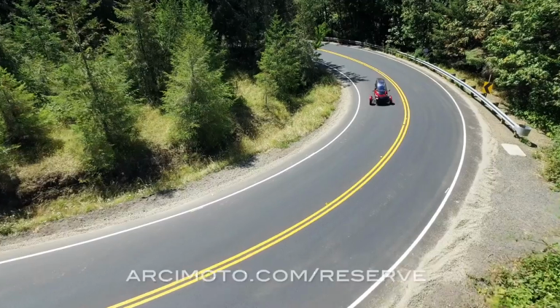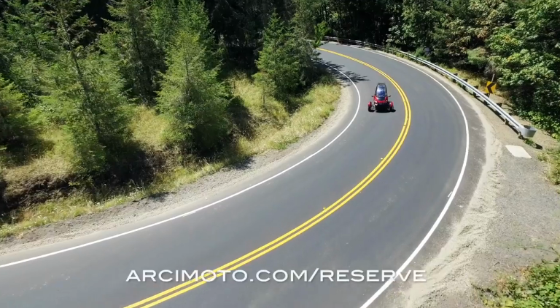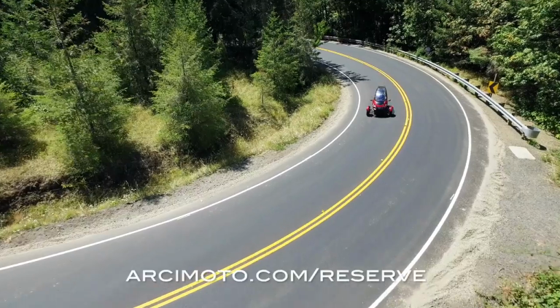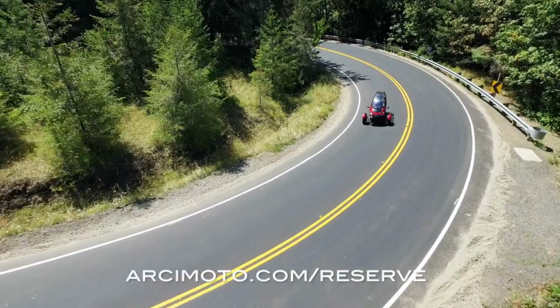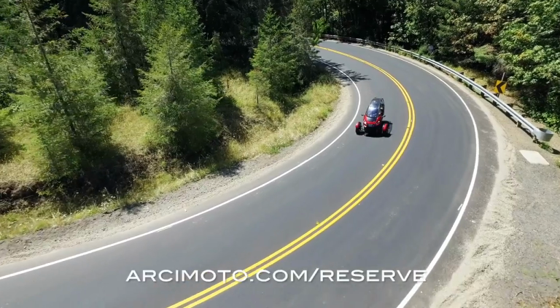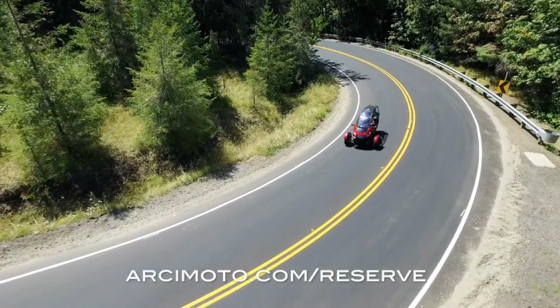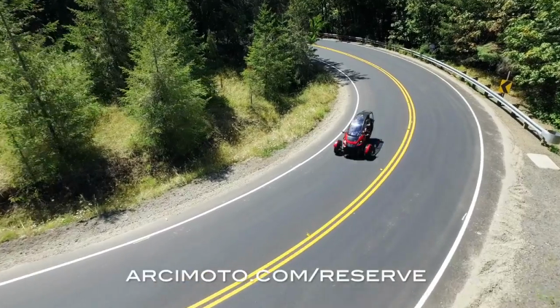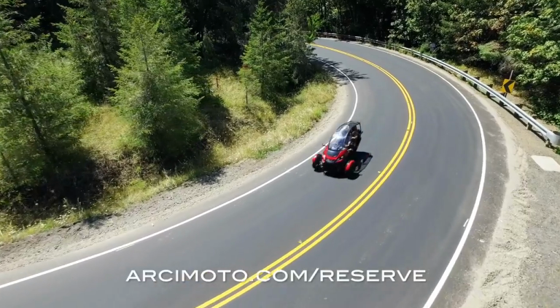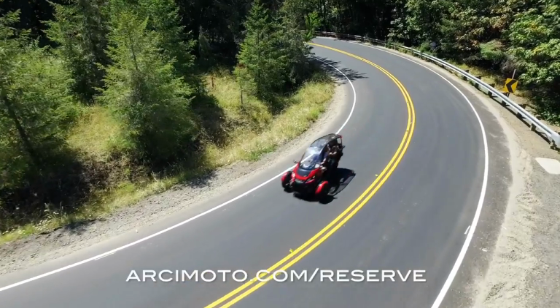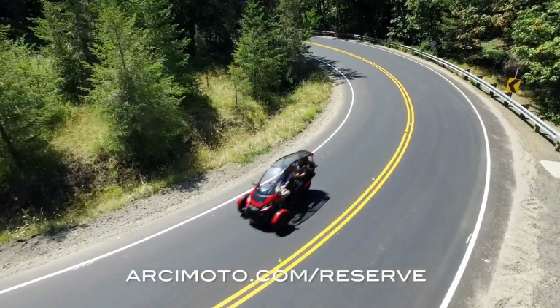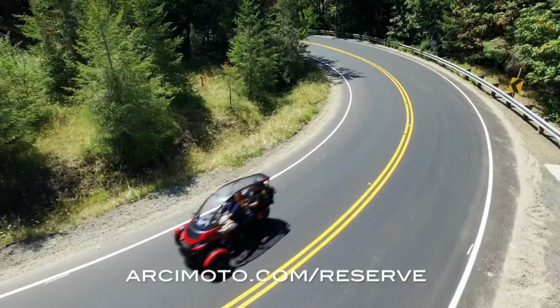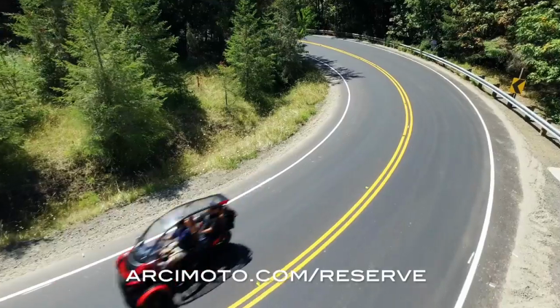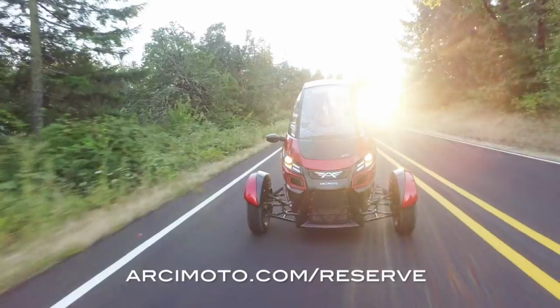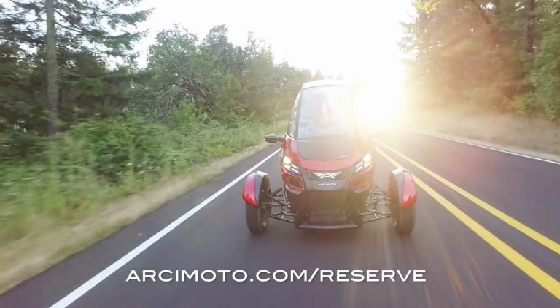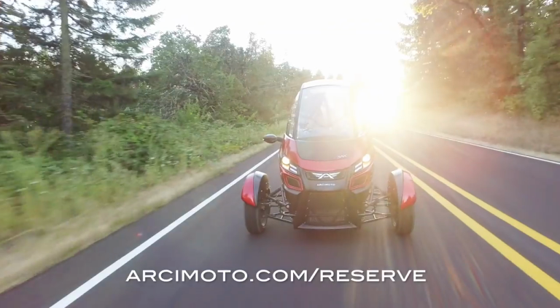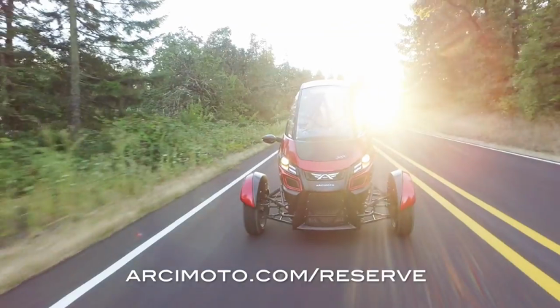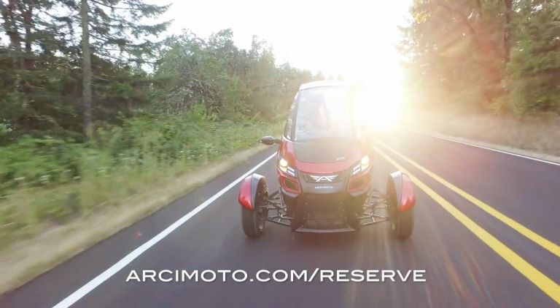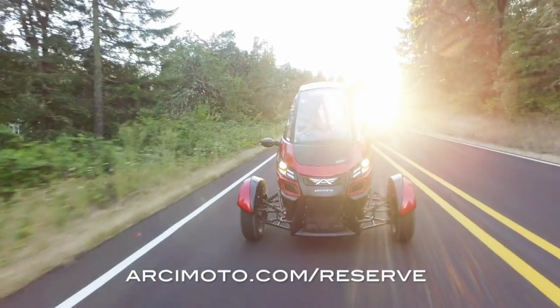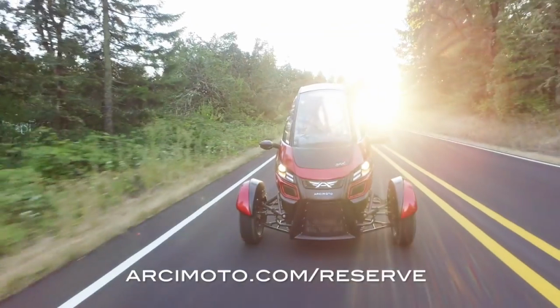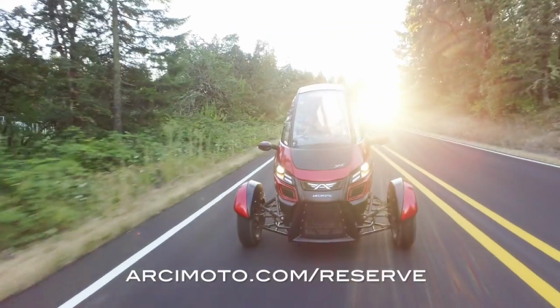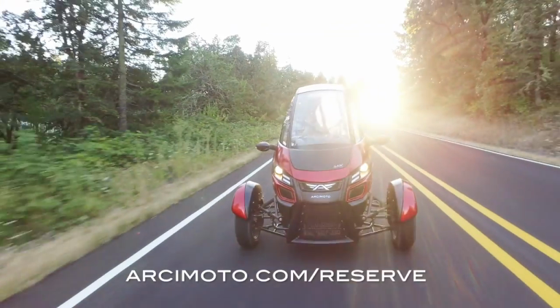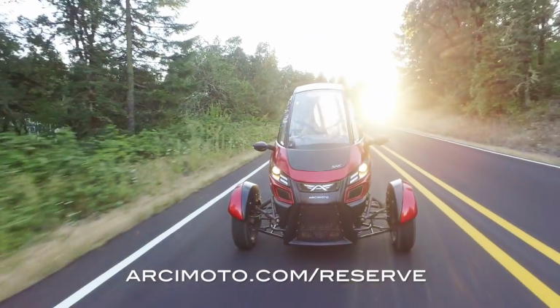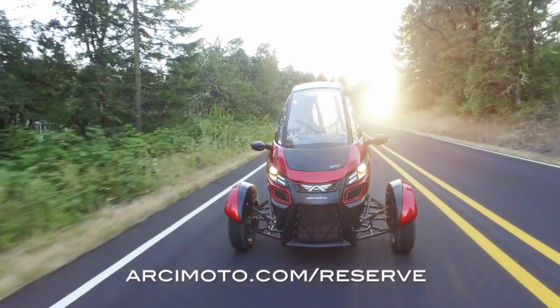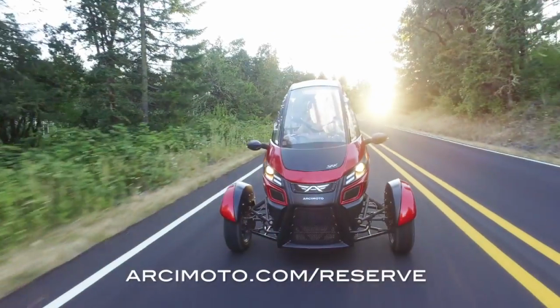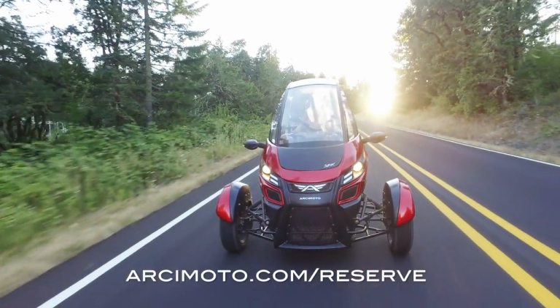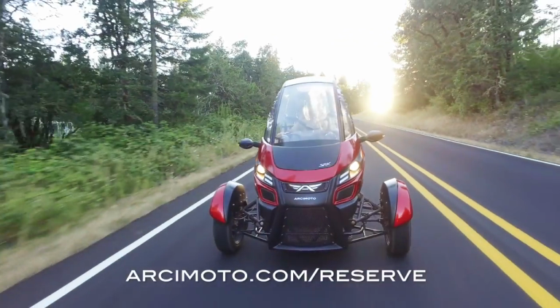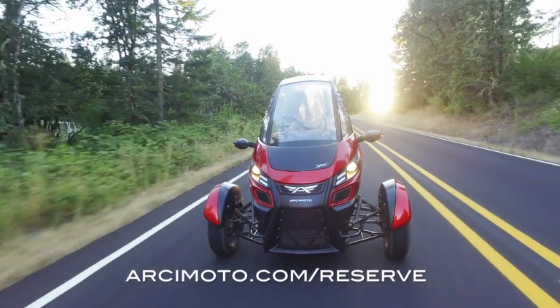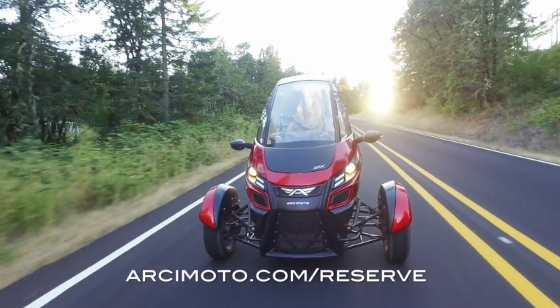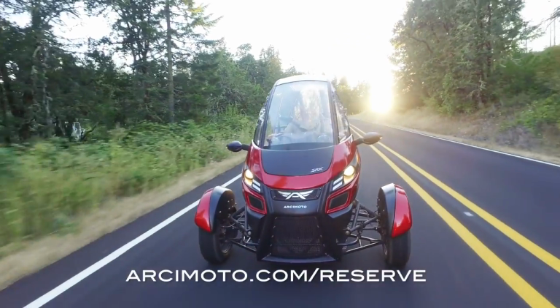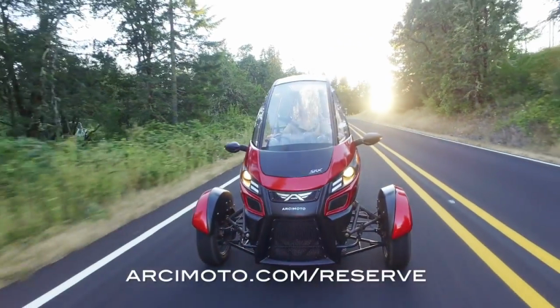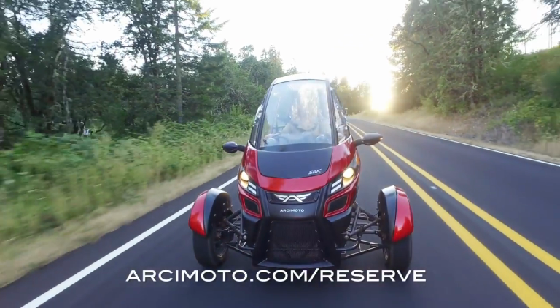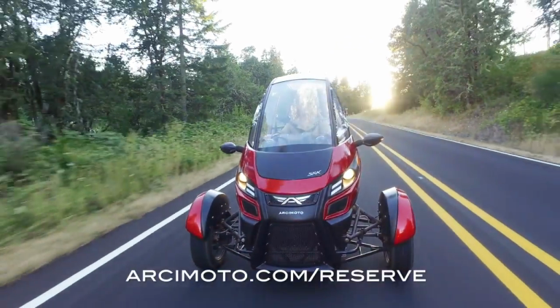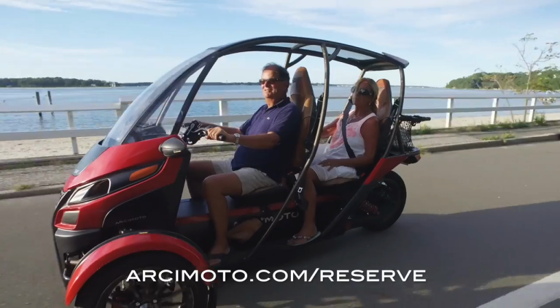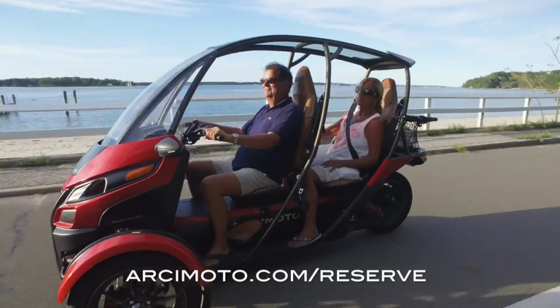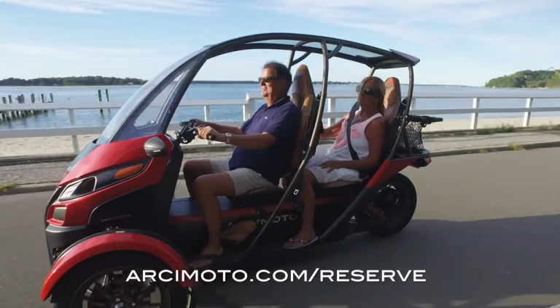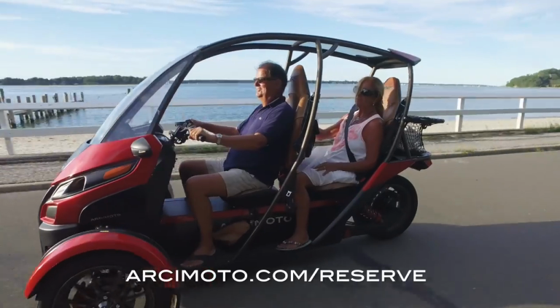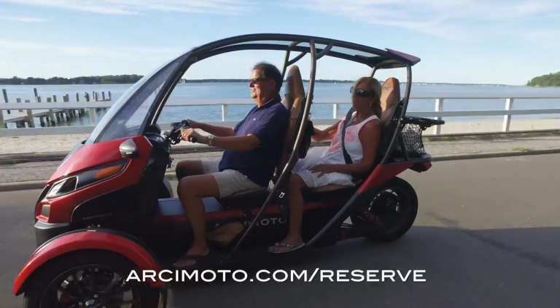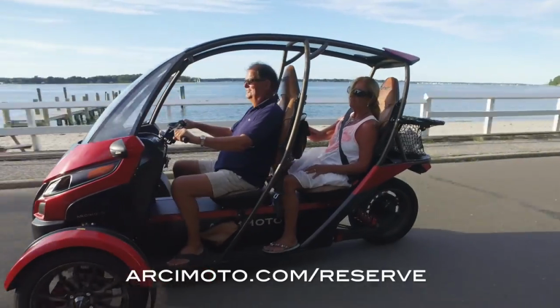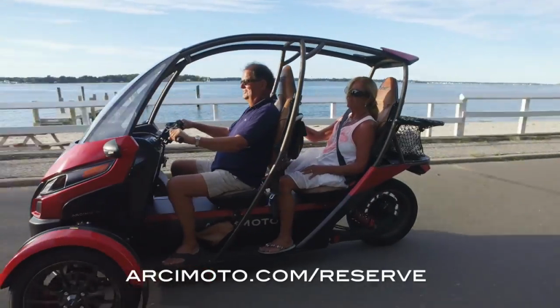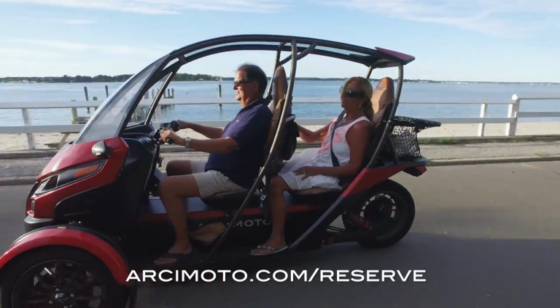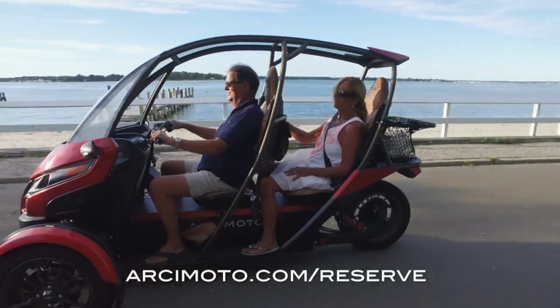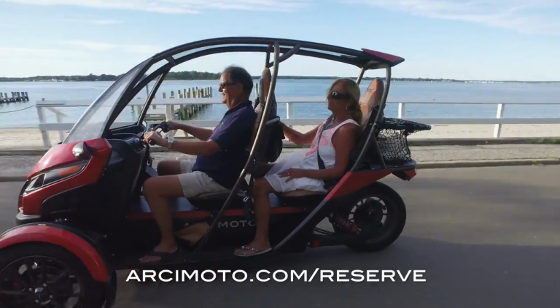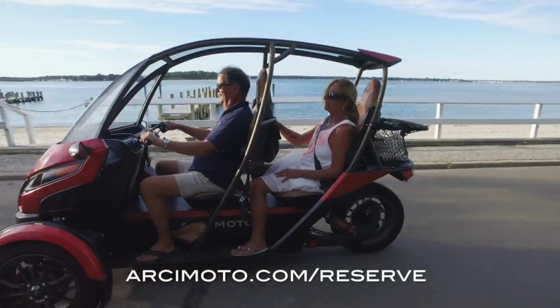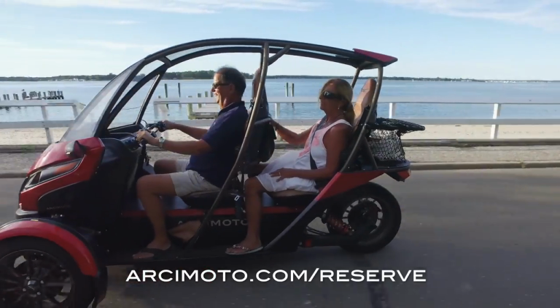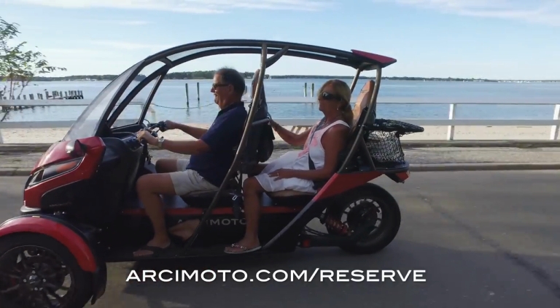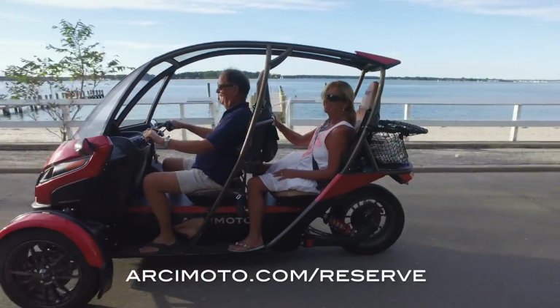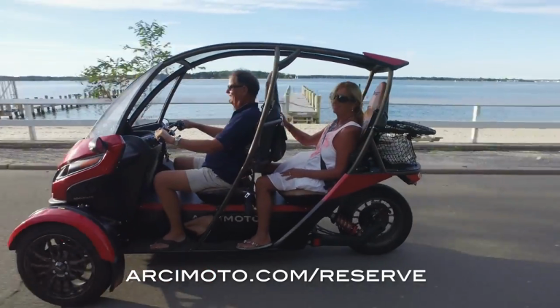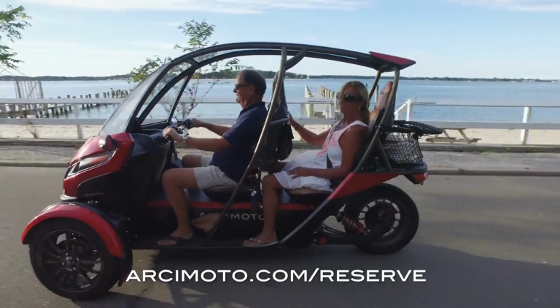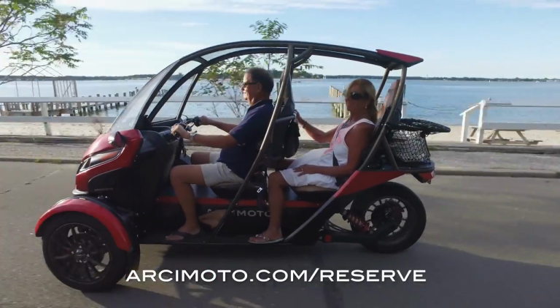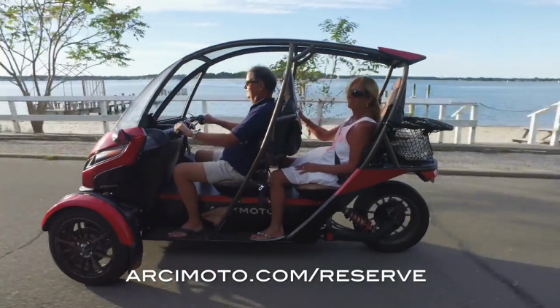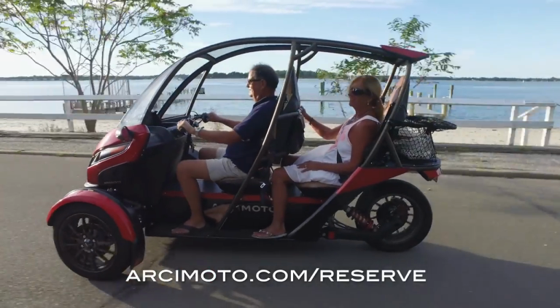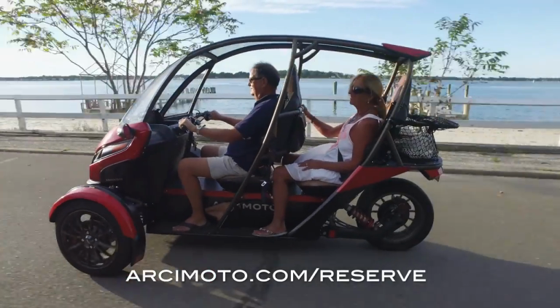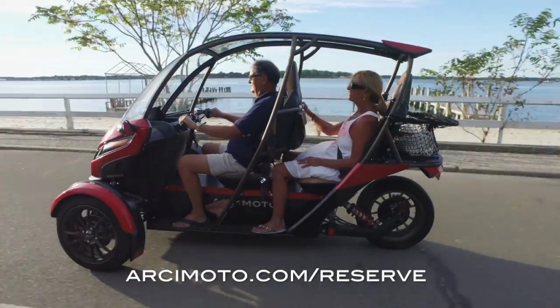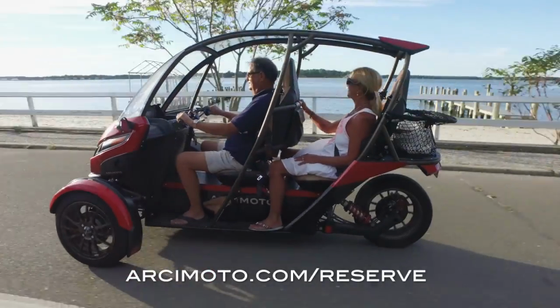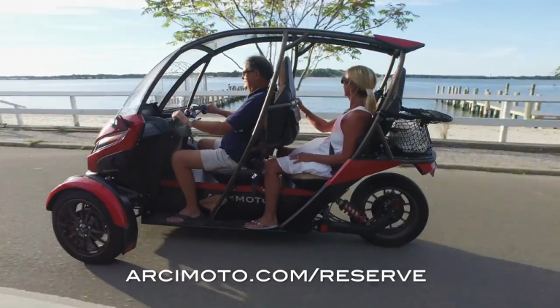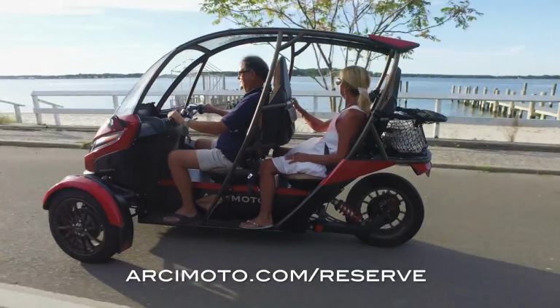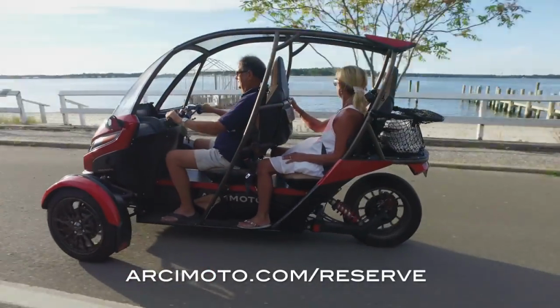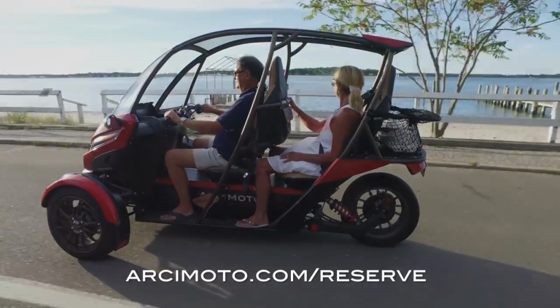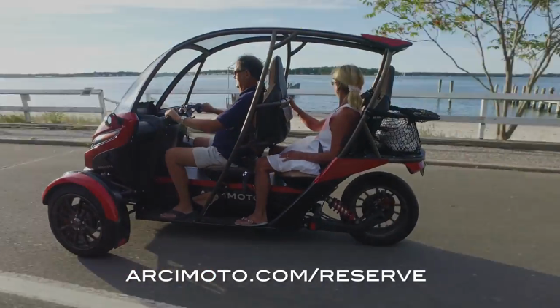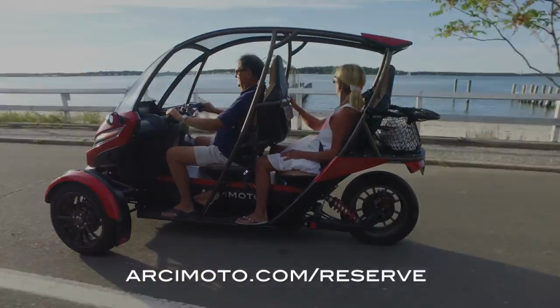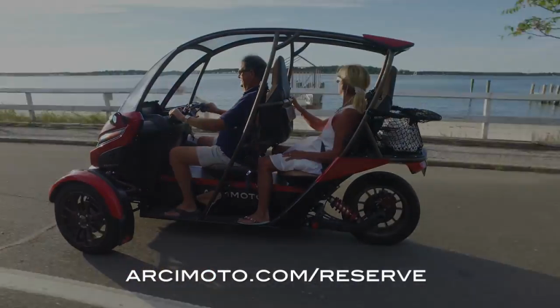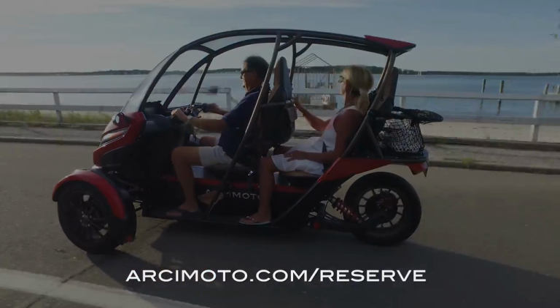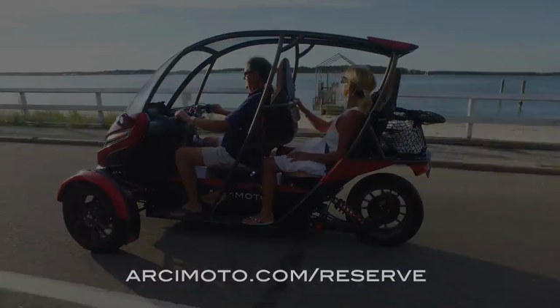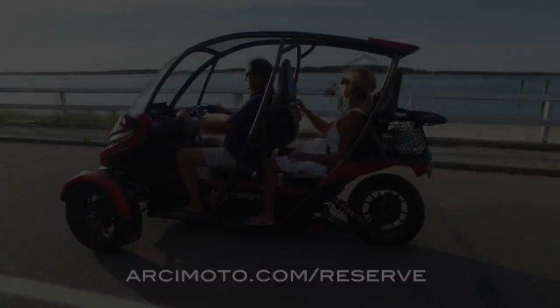Reserve yours now and let fun utility be your rallying cry as we usher in a new era of clean and awesome transportation.